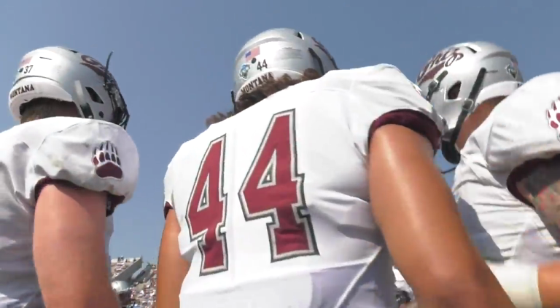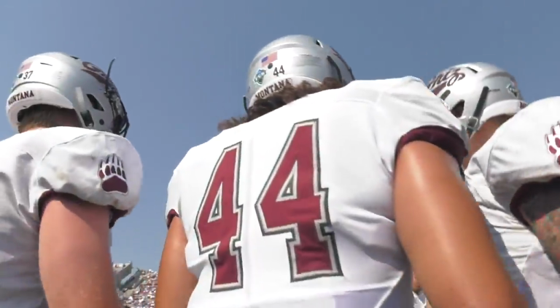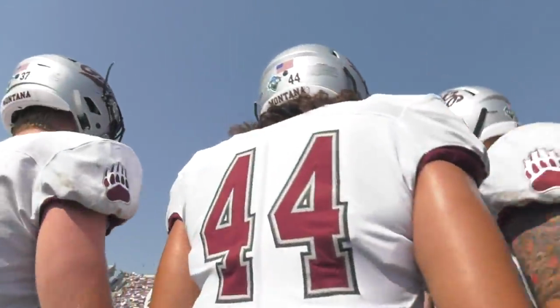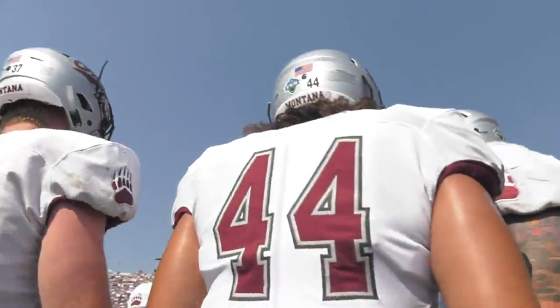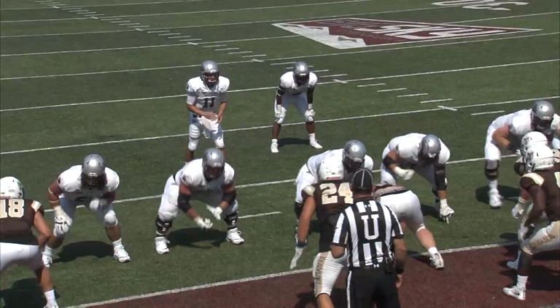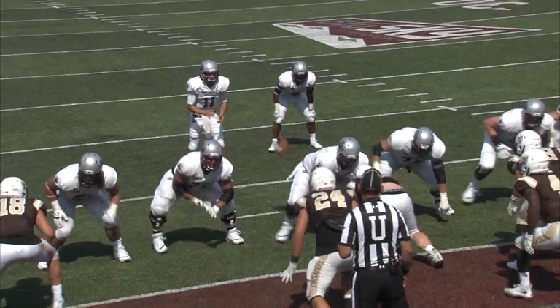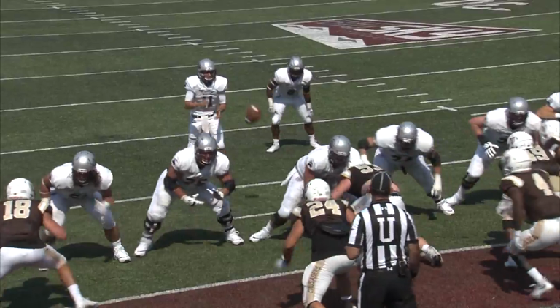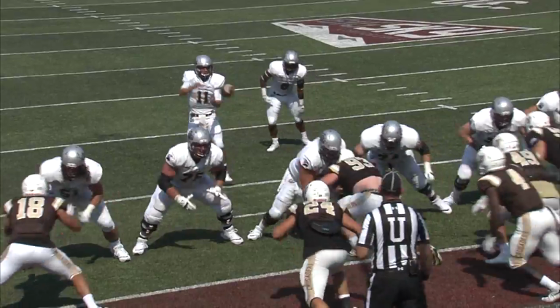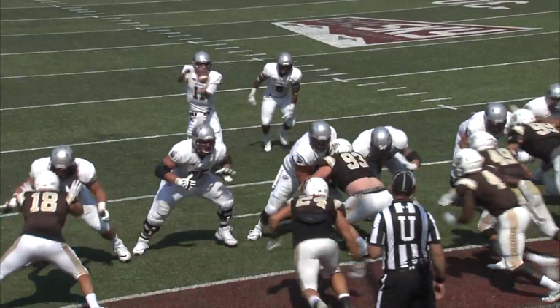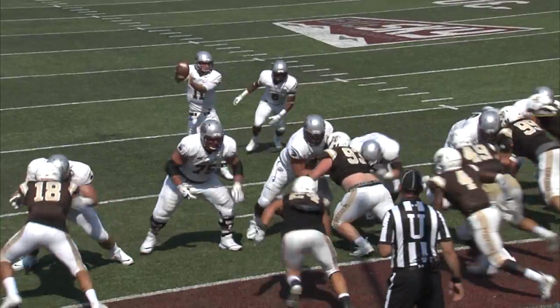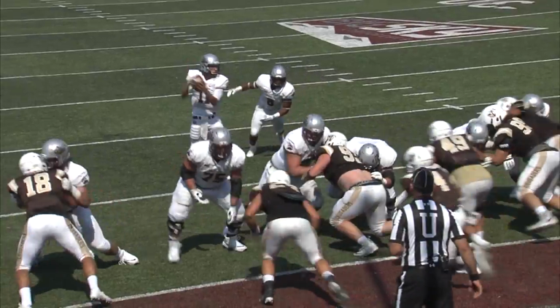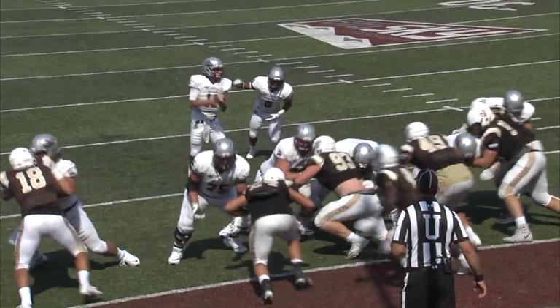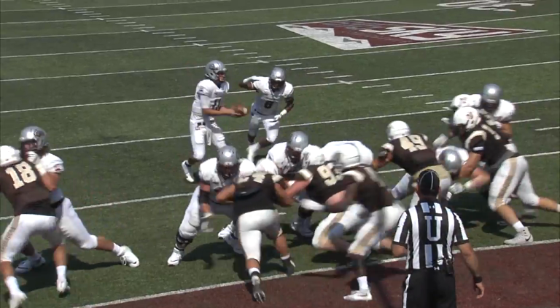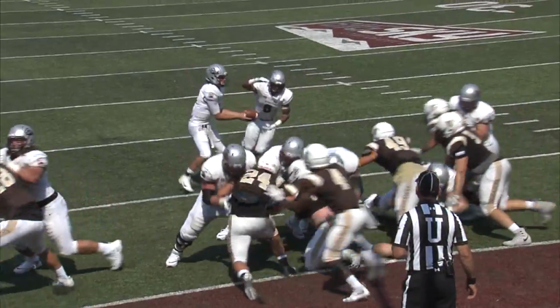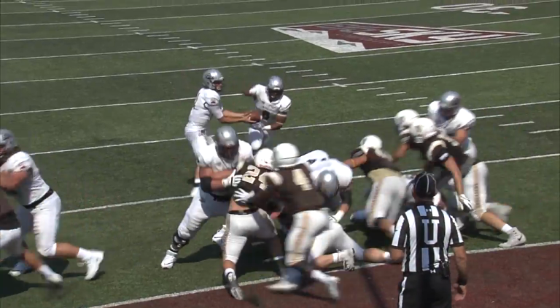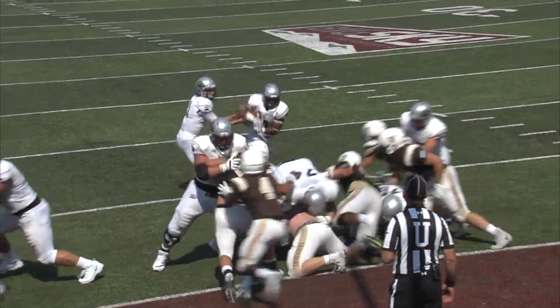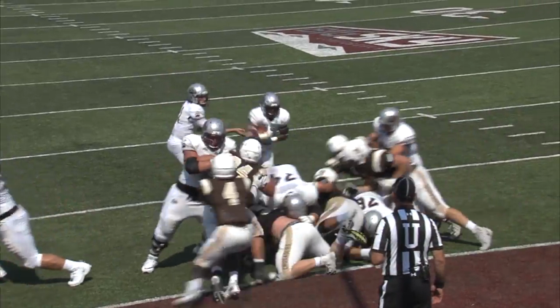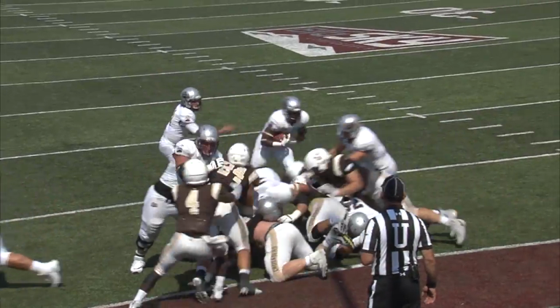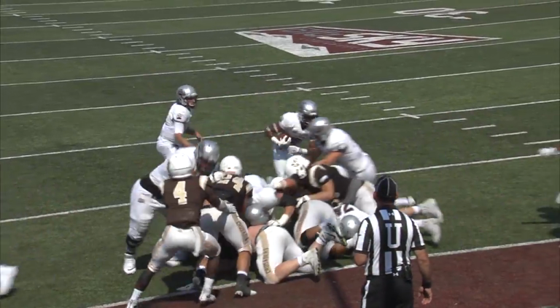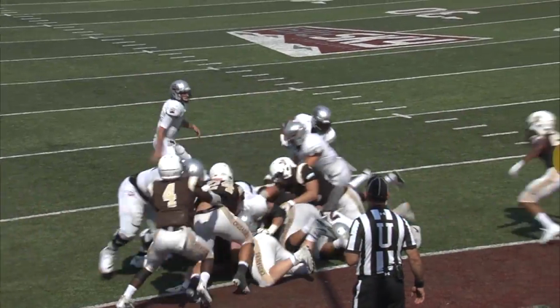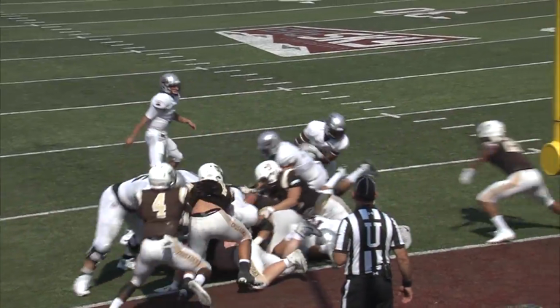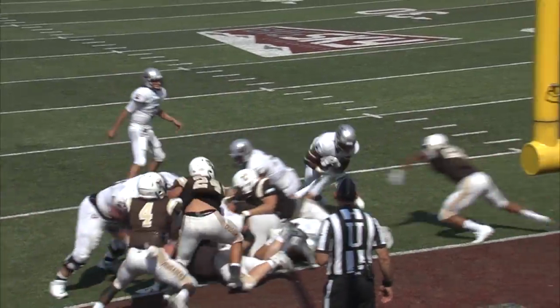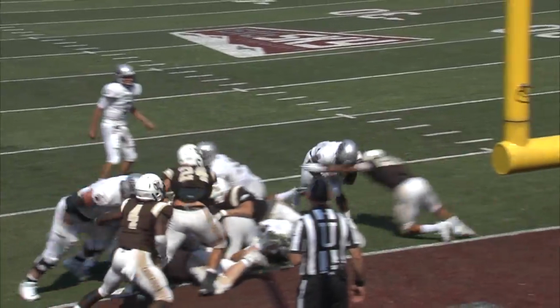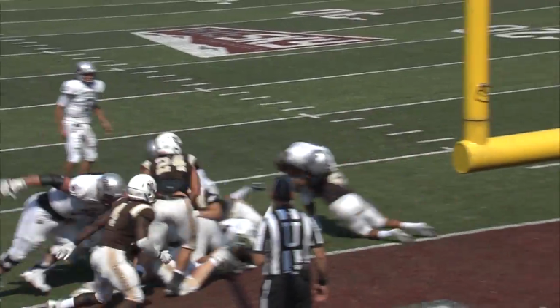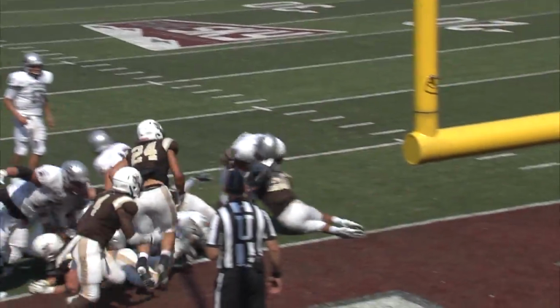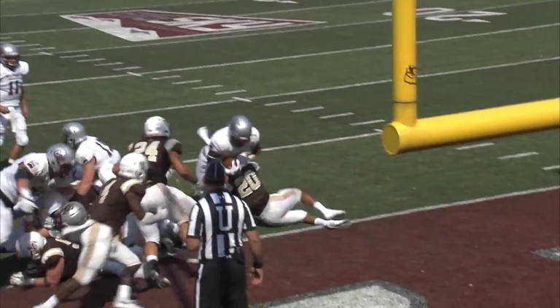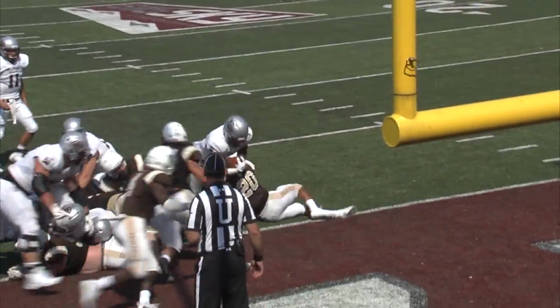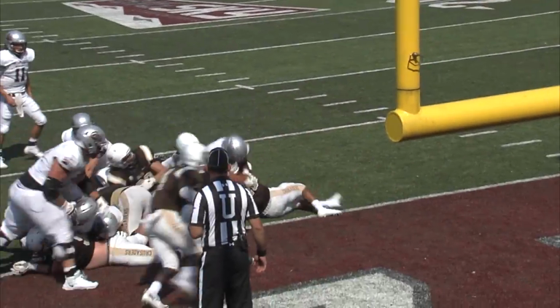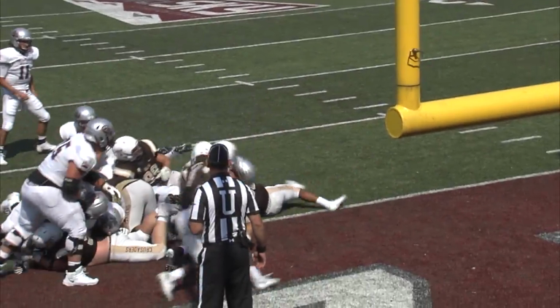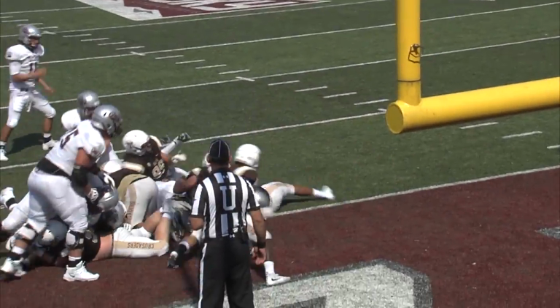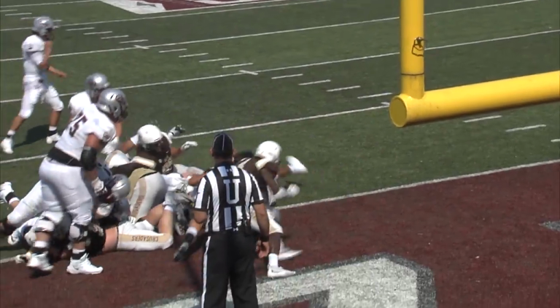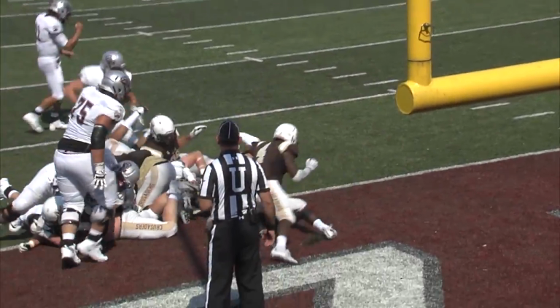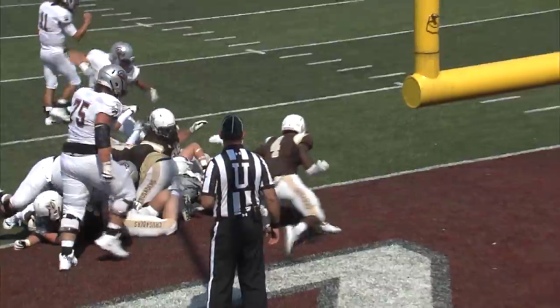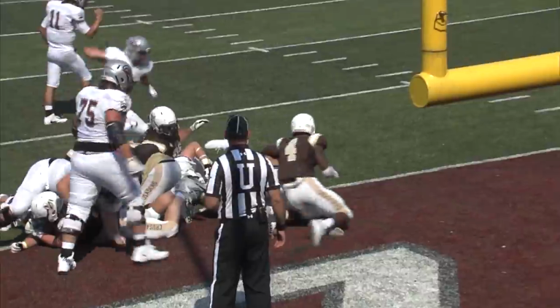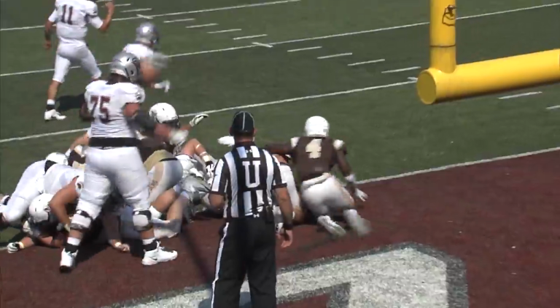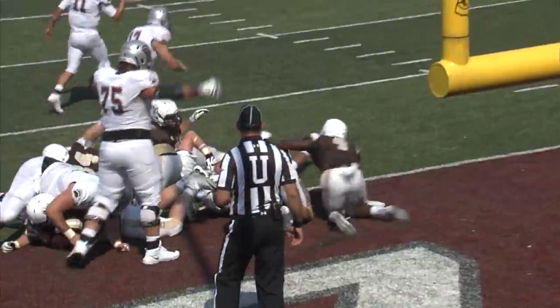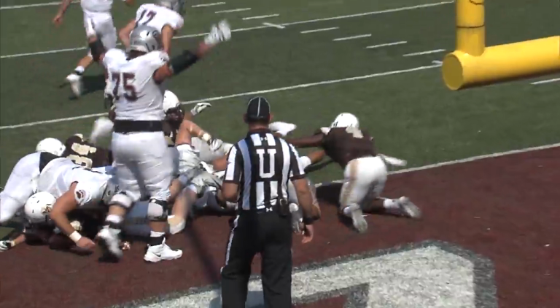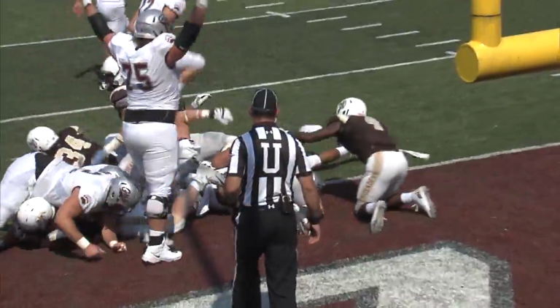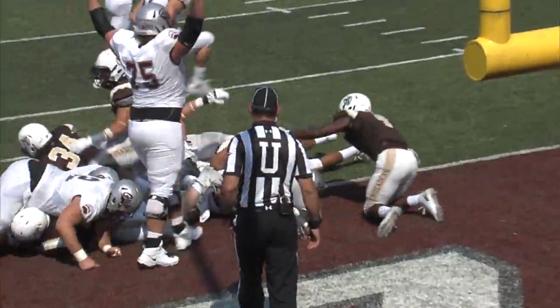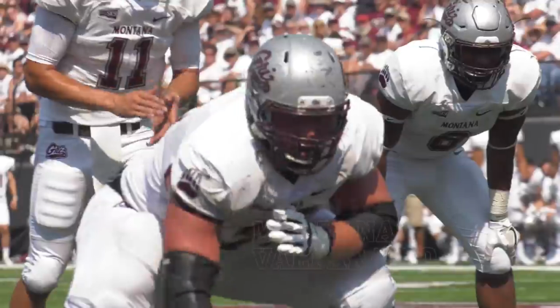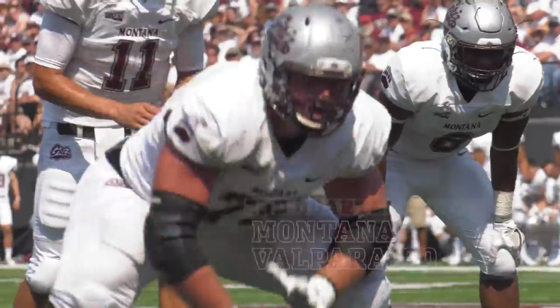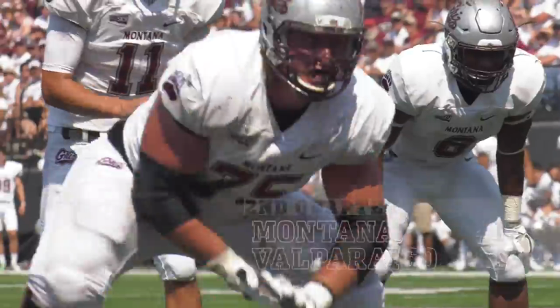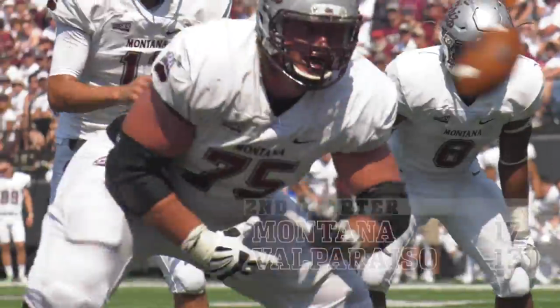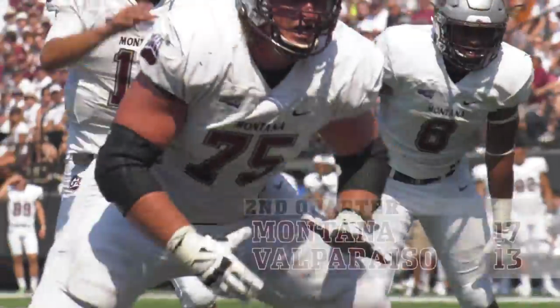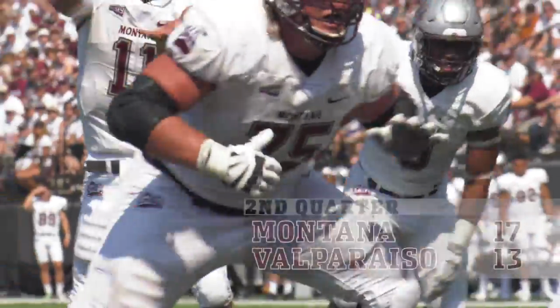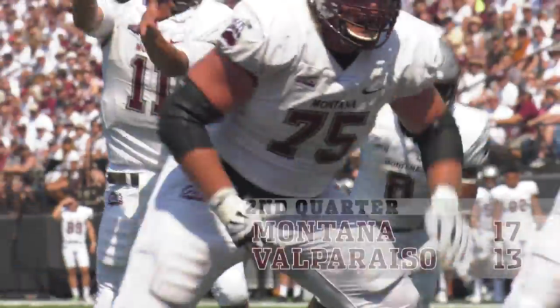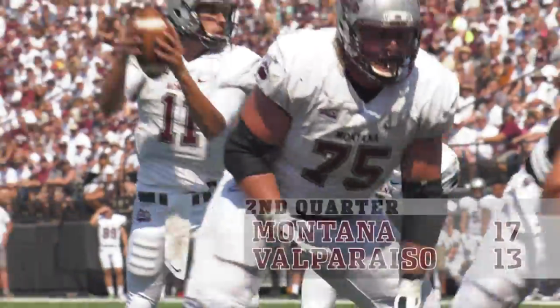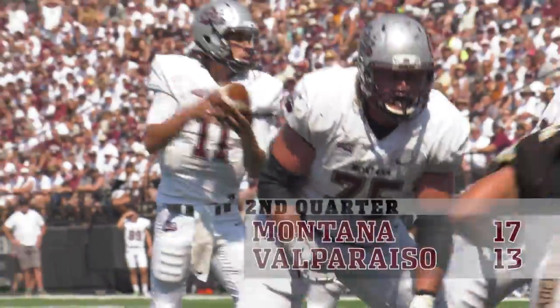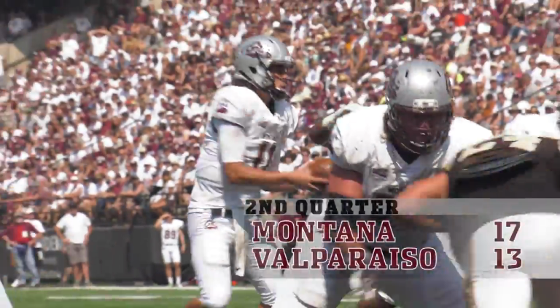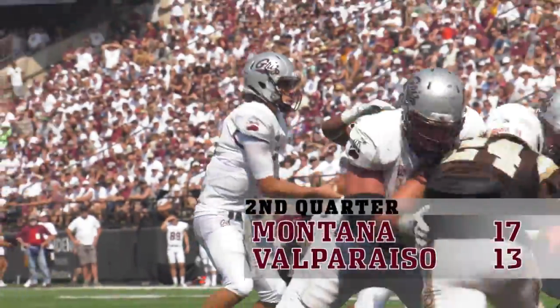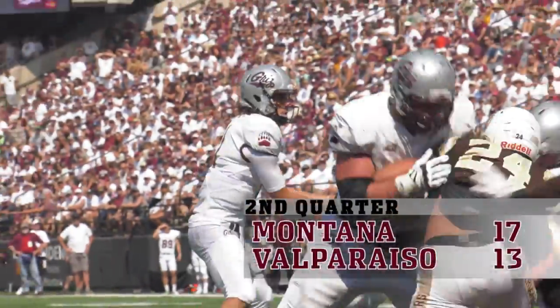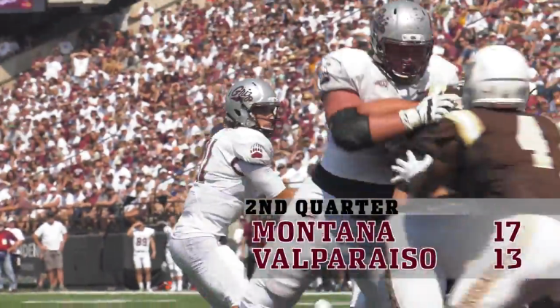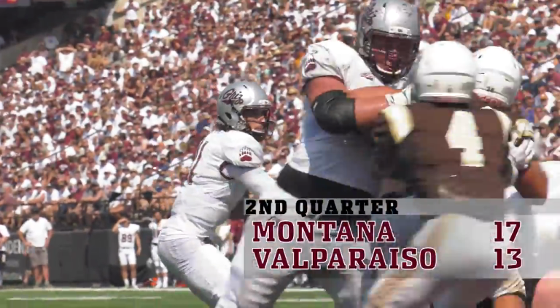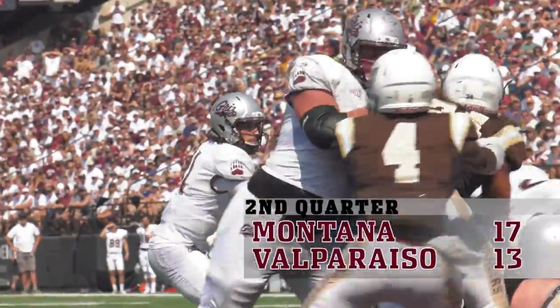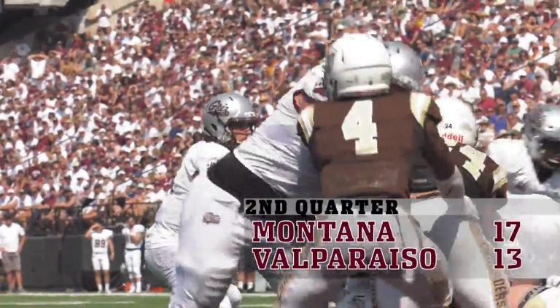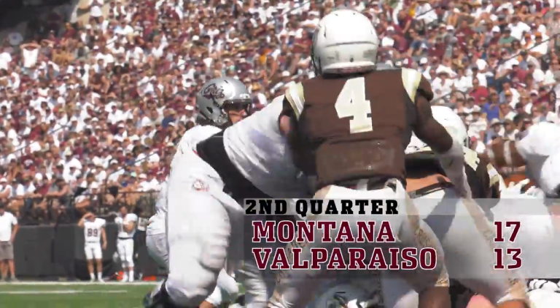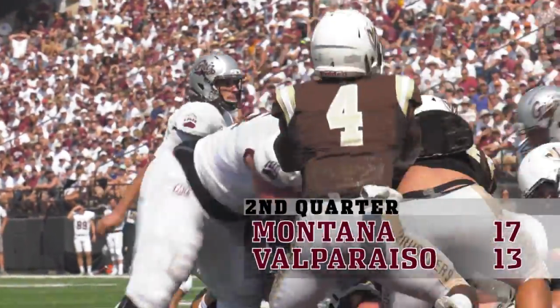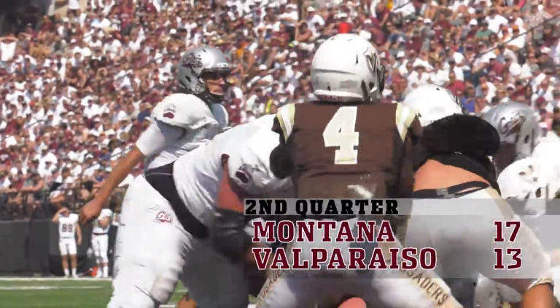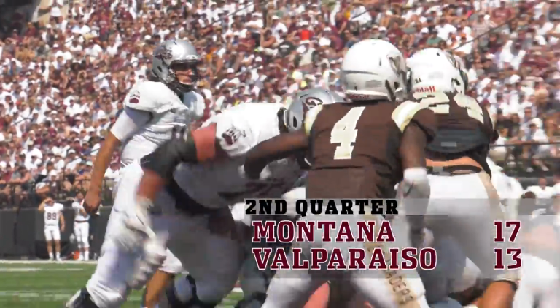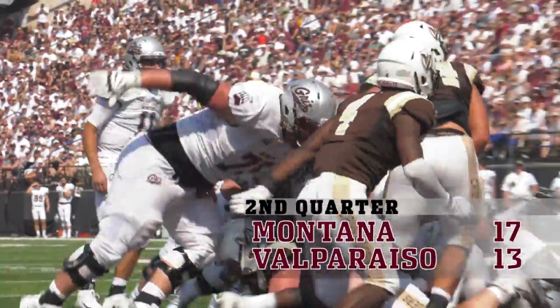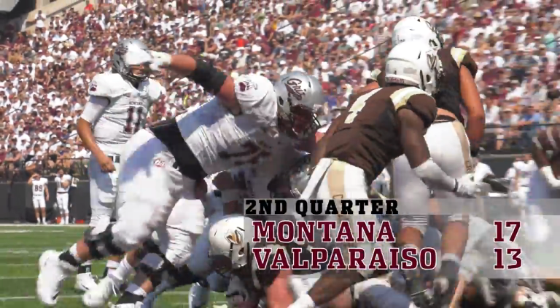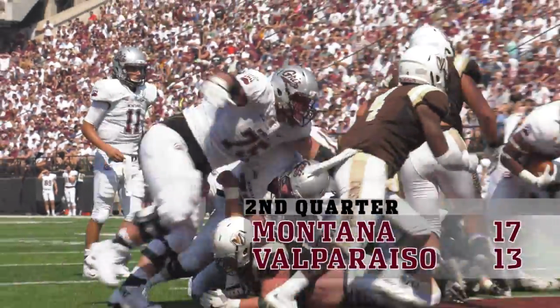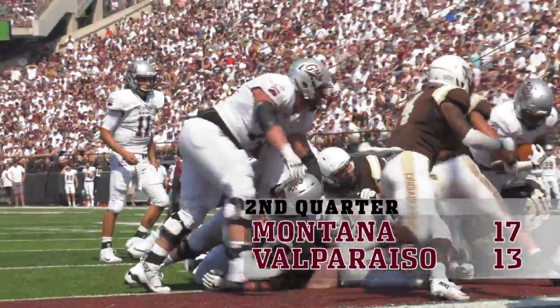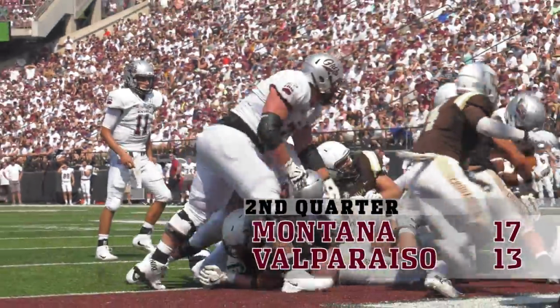More receivers set, hand it off to Calhoun again. And this time he's in. Touchdown, Montana!